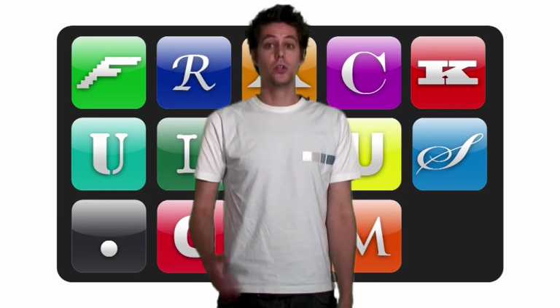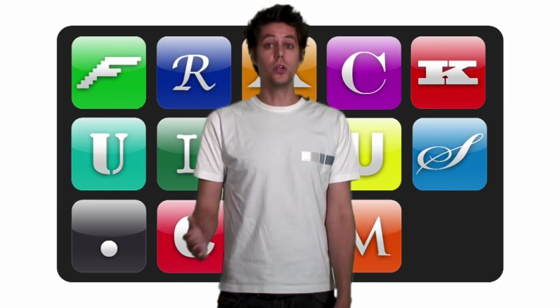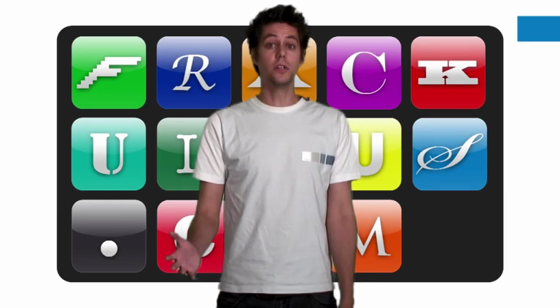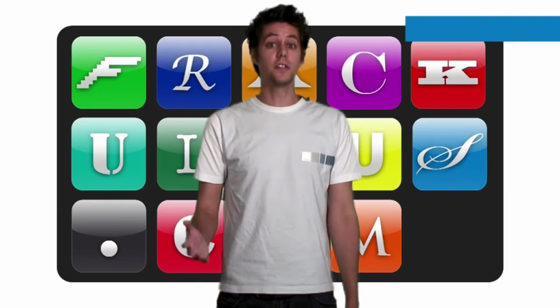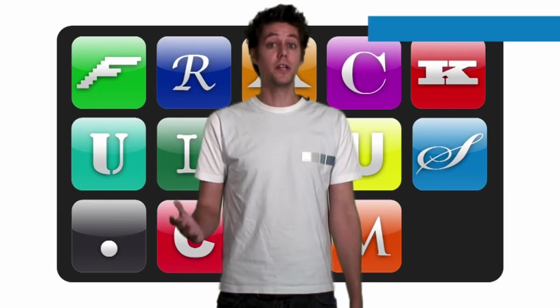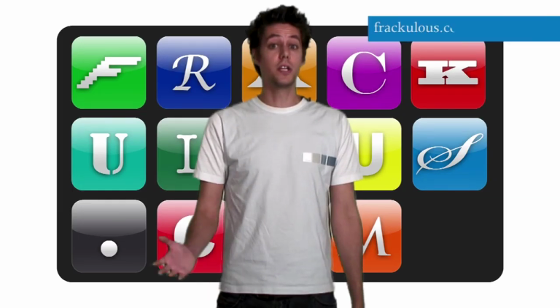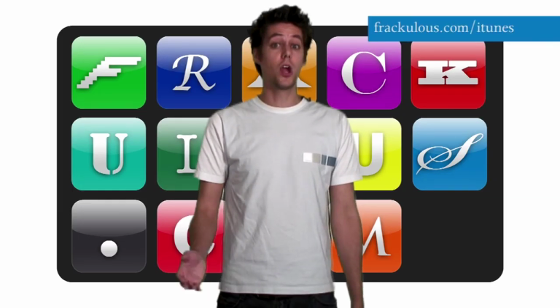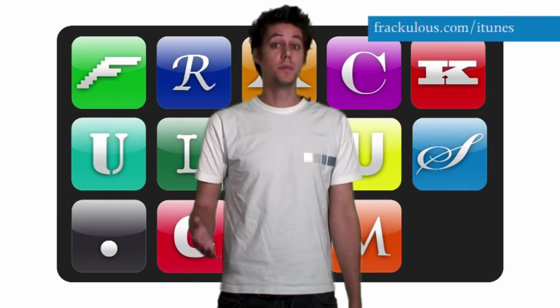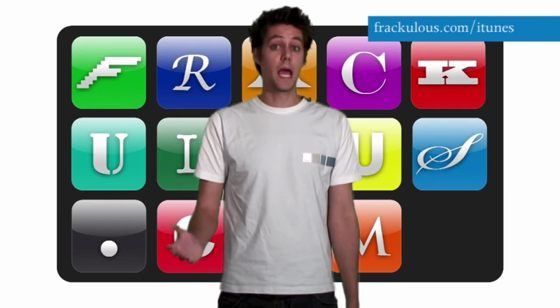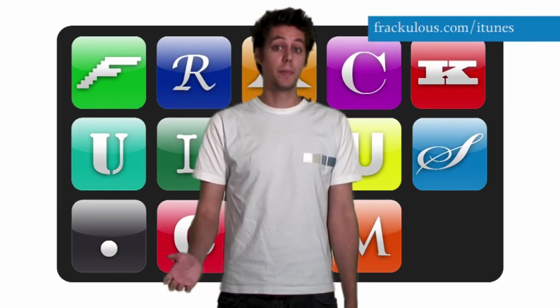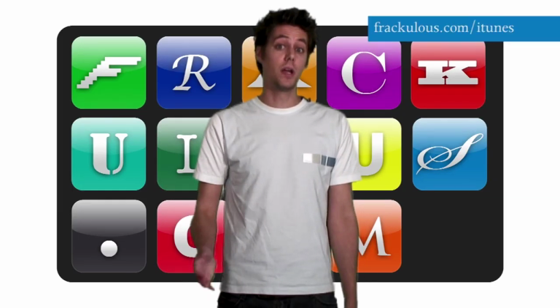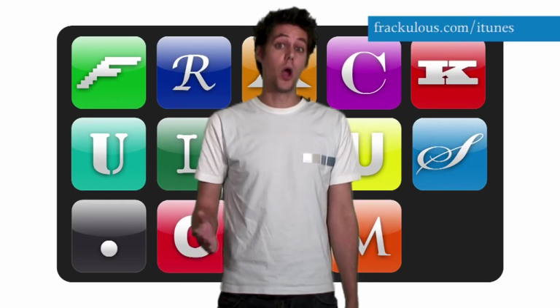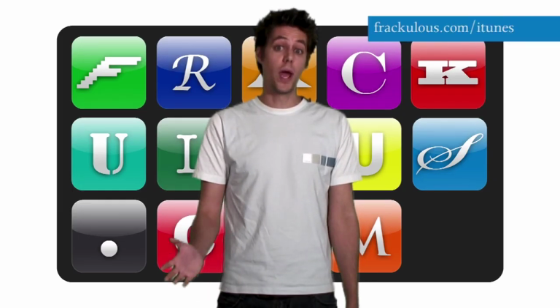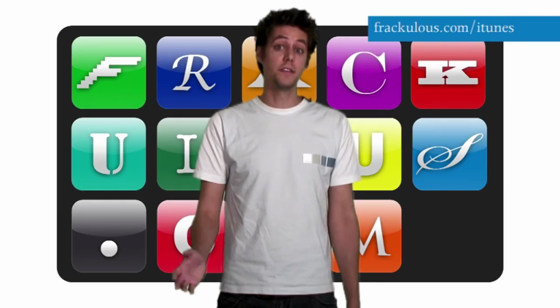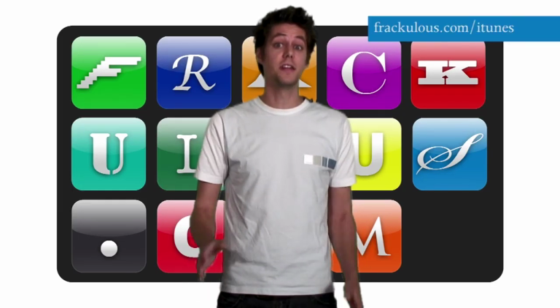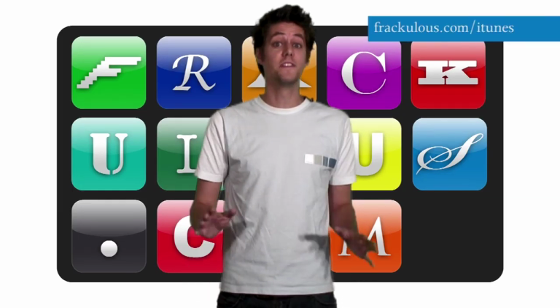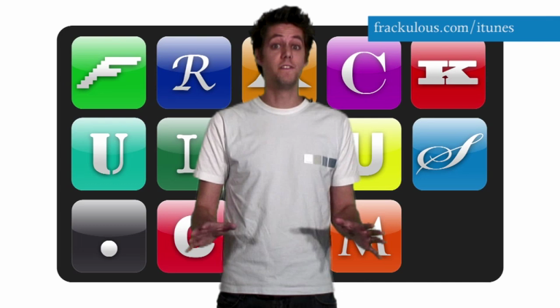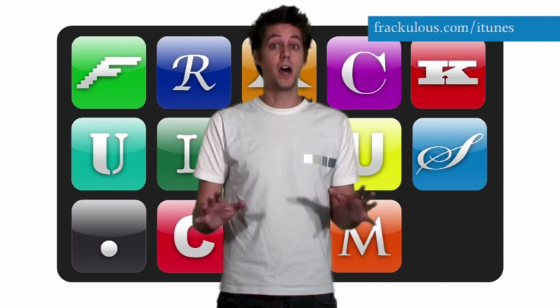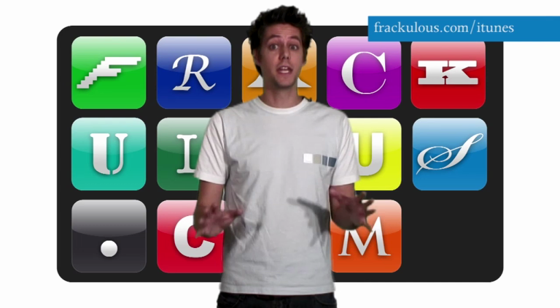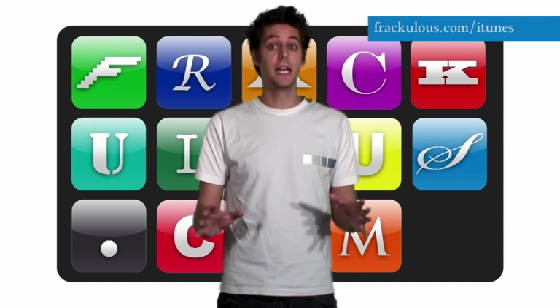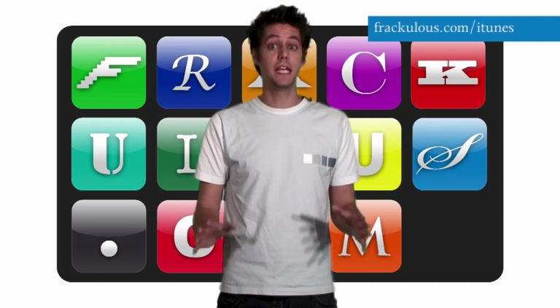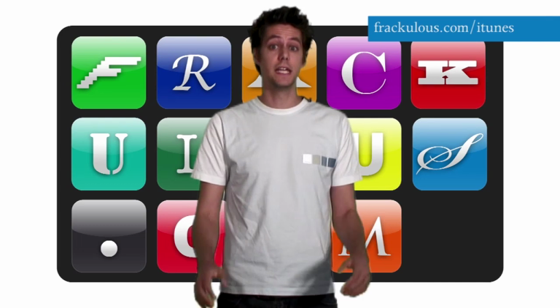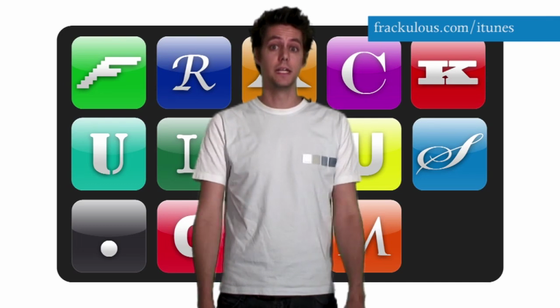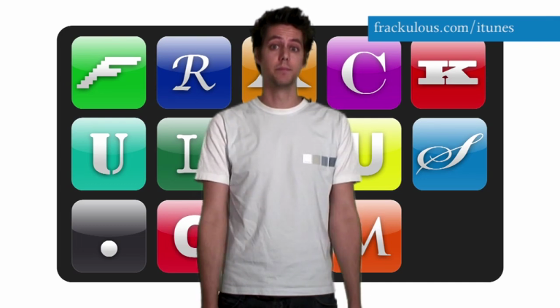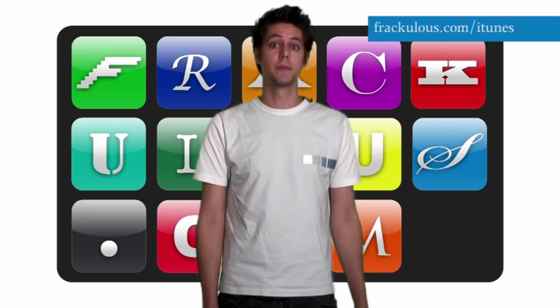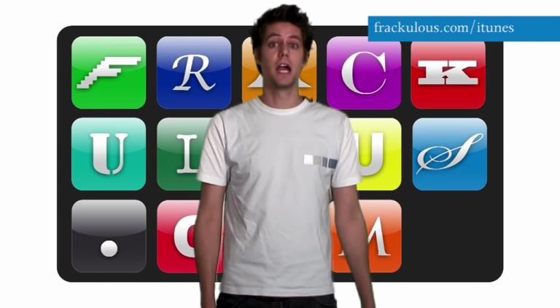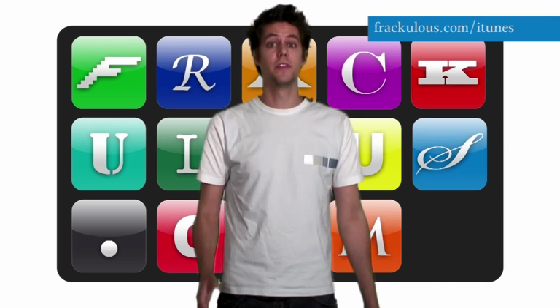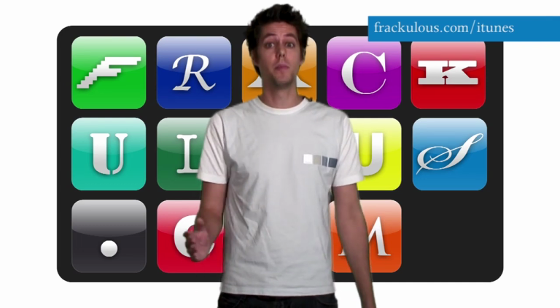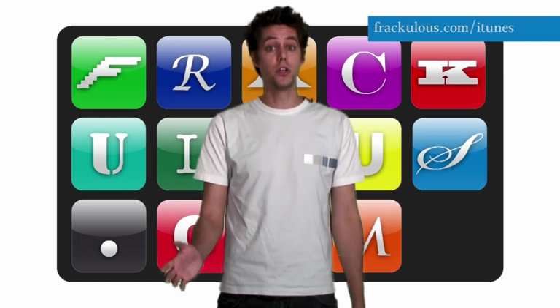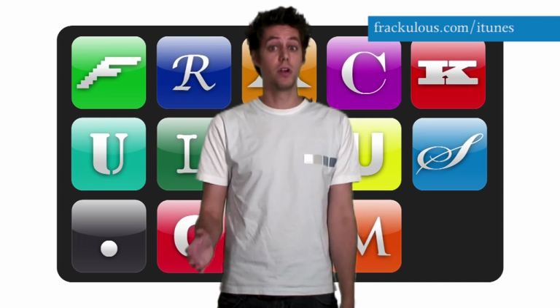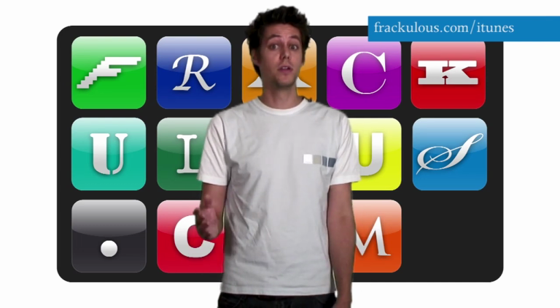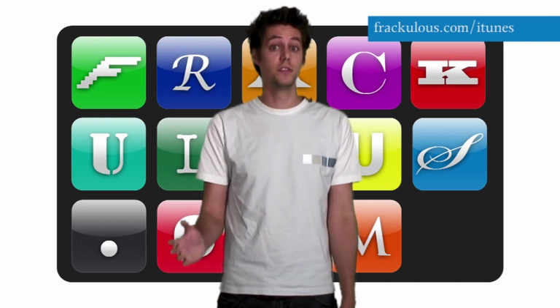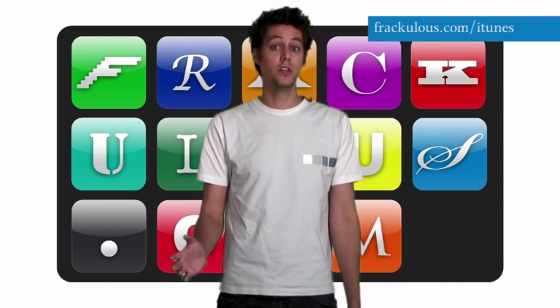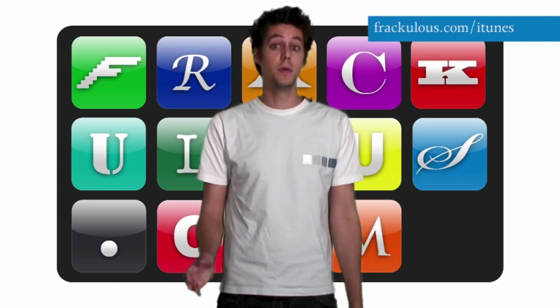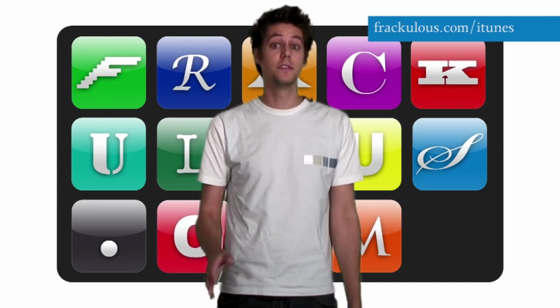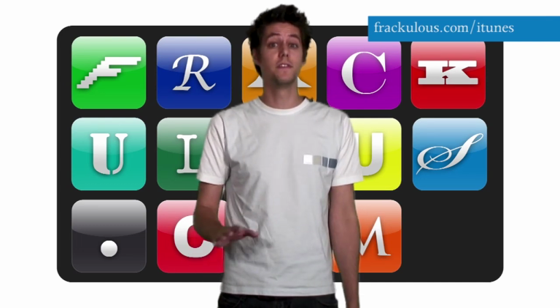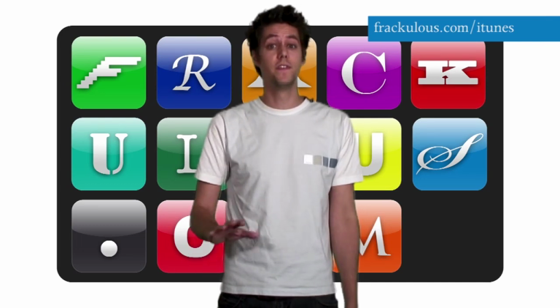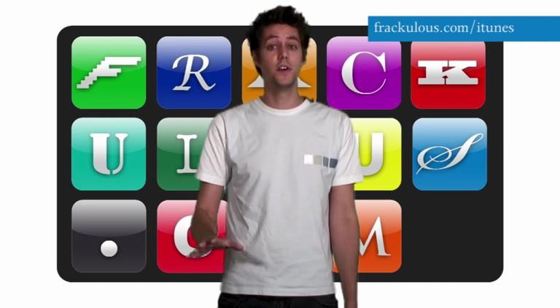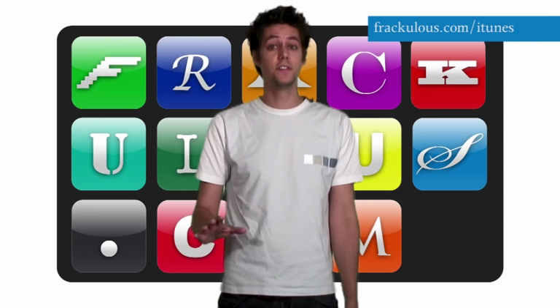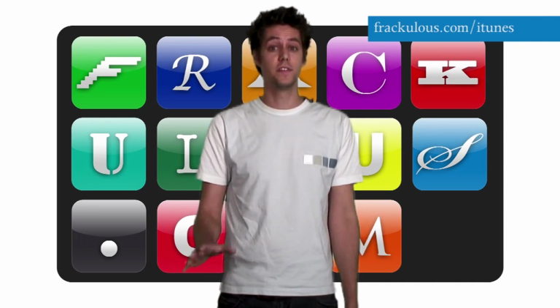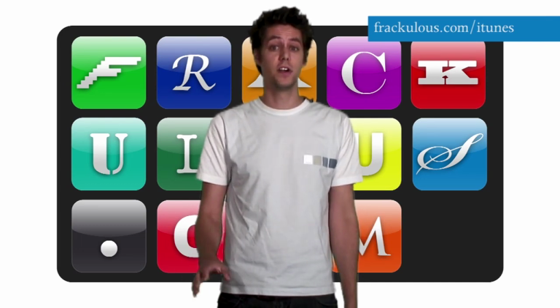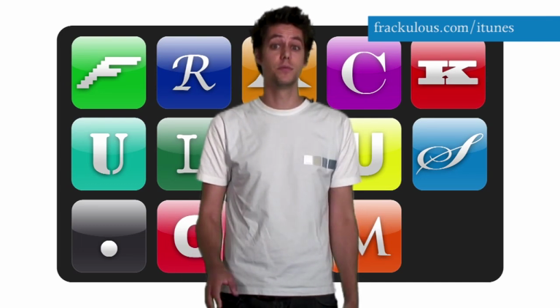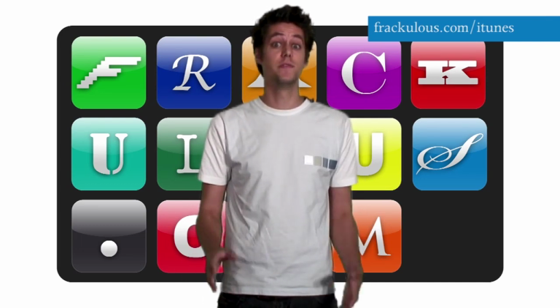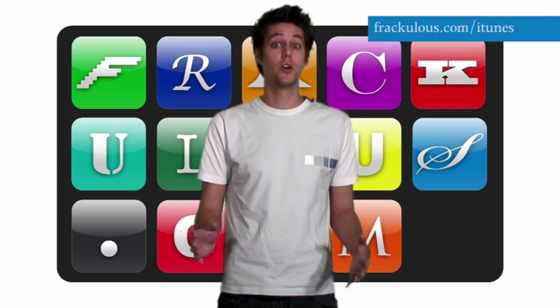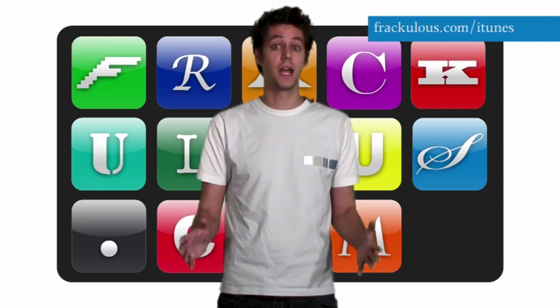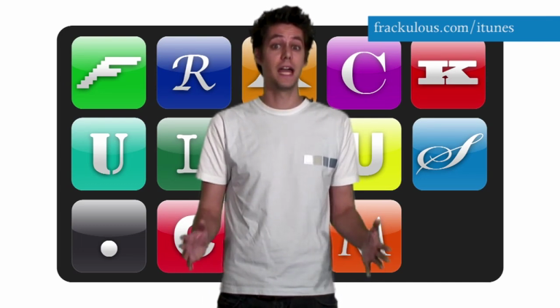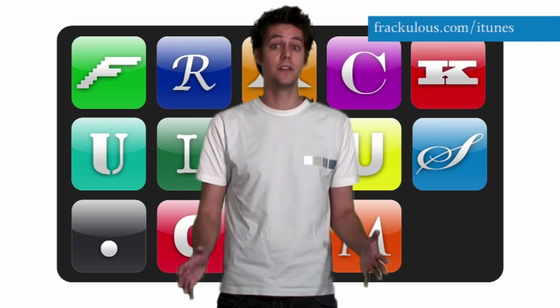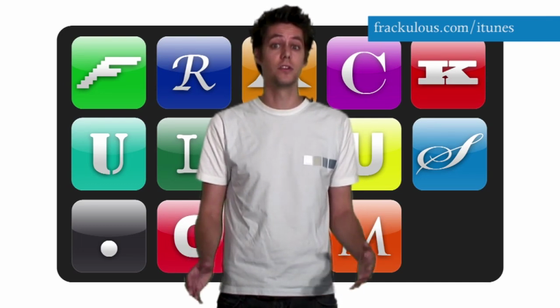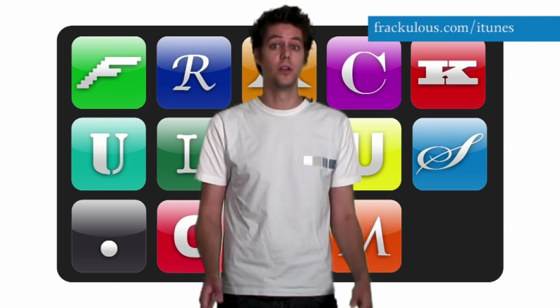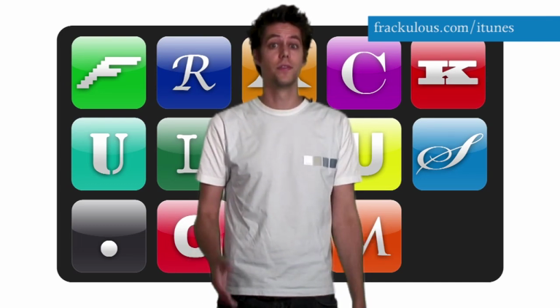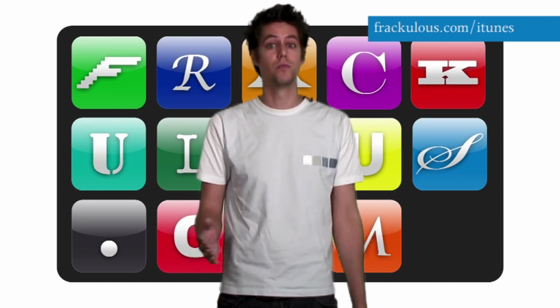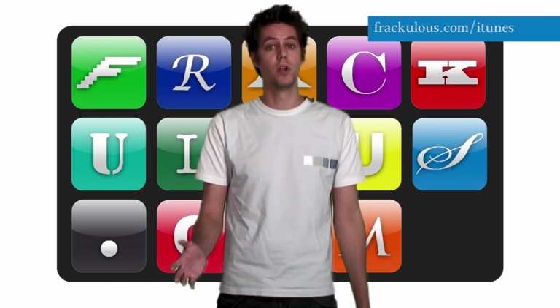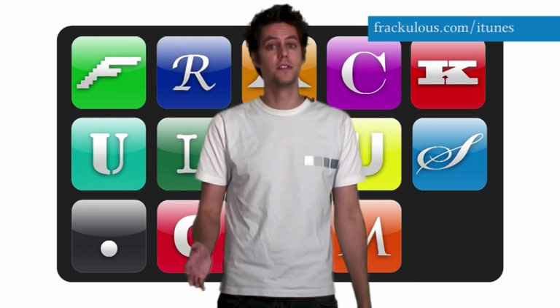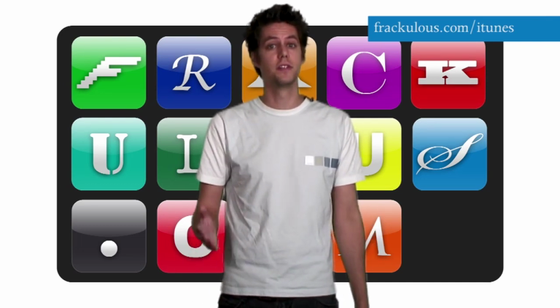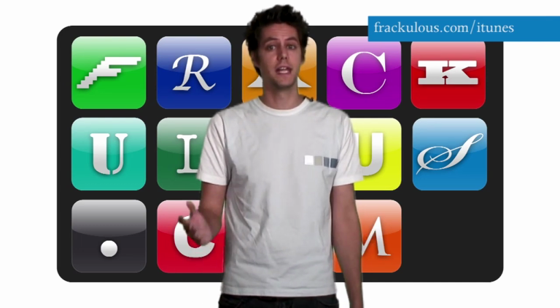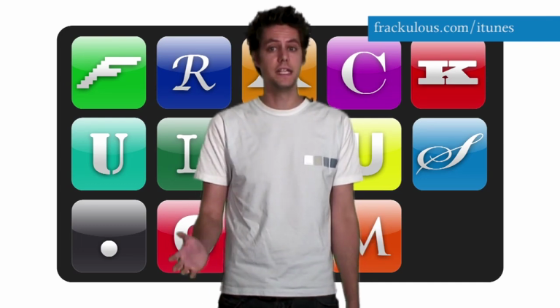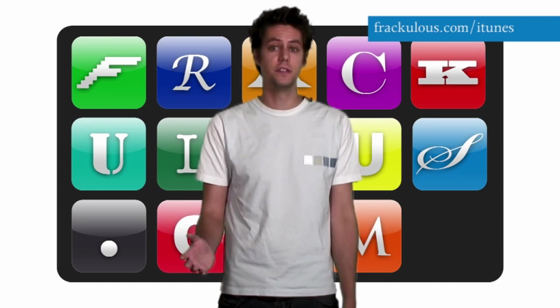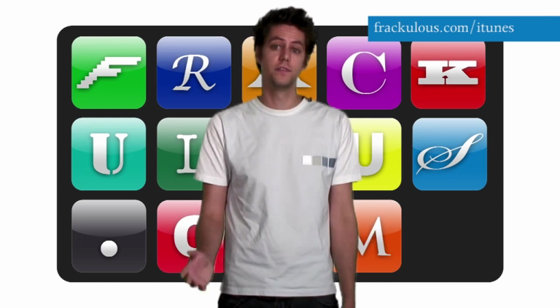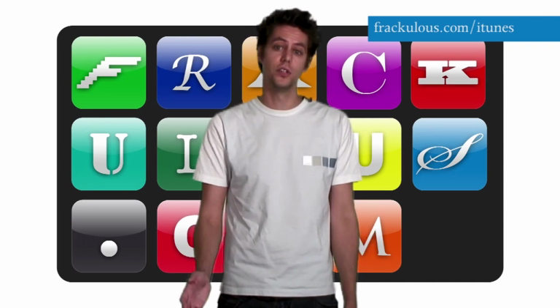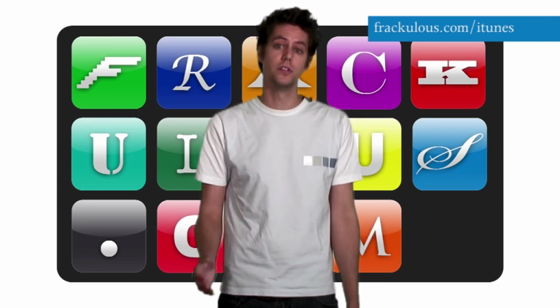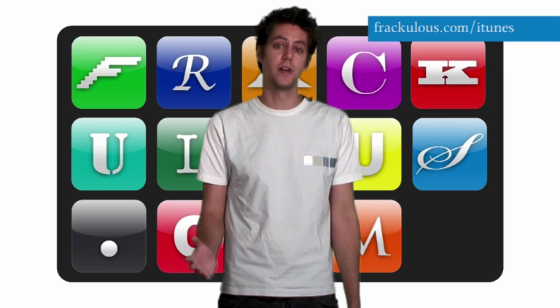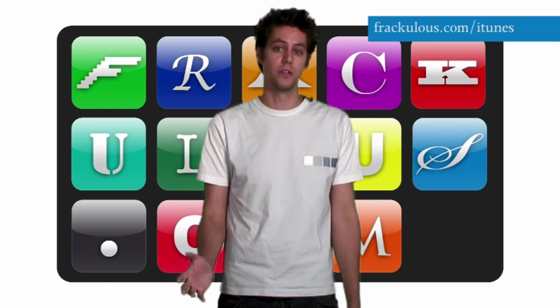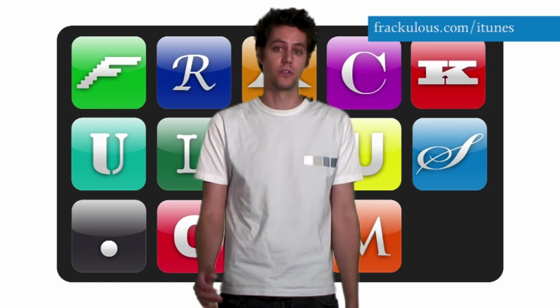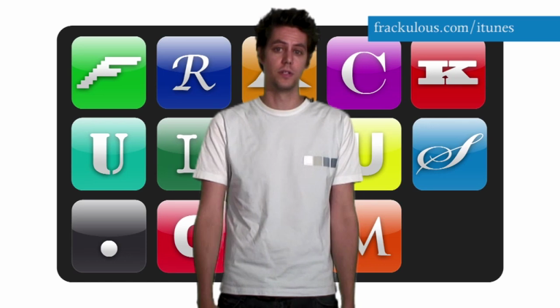Google's Honeycomb tablet OS is finally here and the Motorola Xoom is the first device we've got our hands on that runs the latest version of Android.